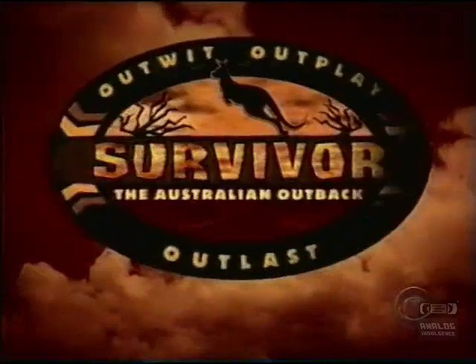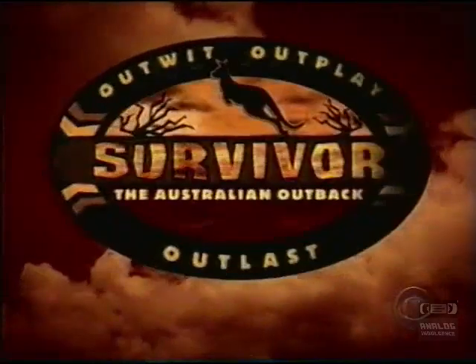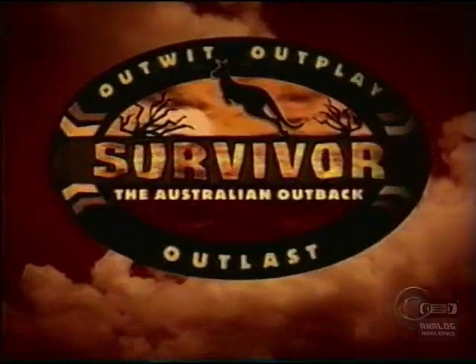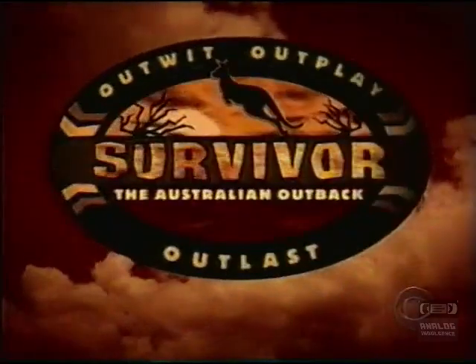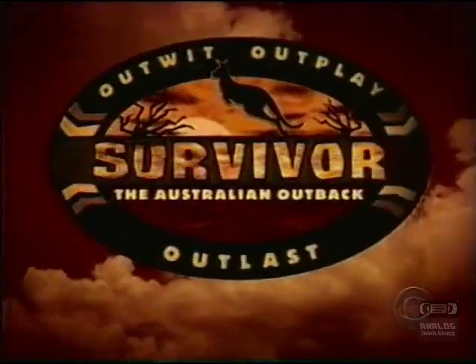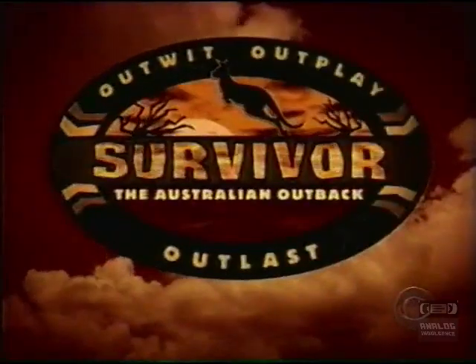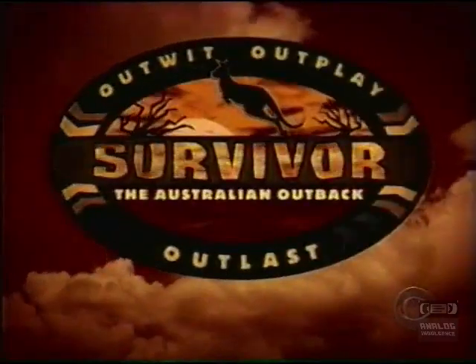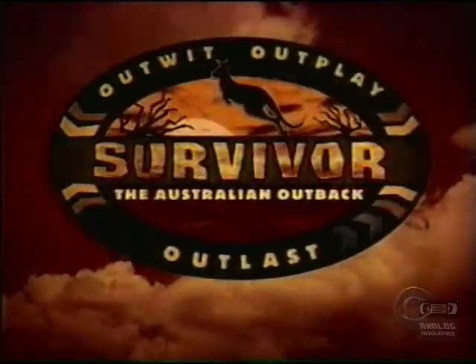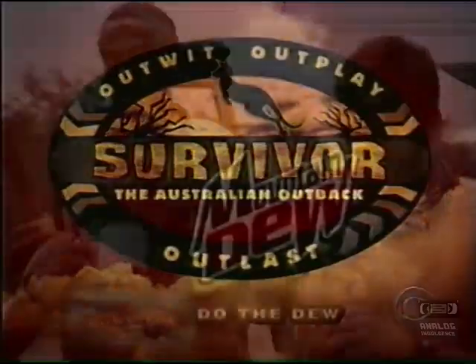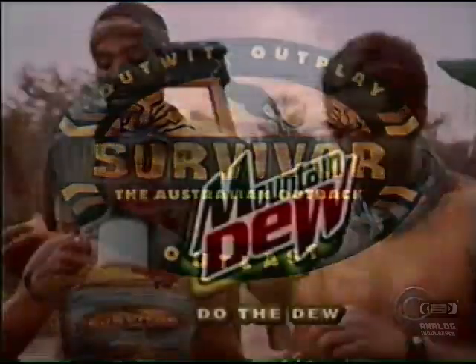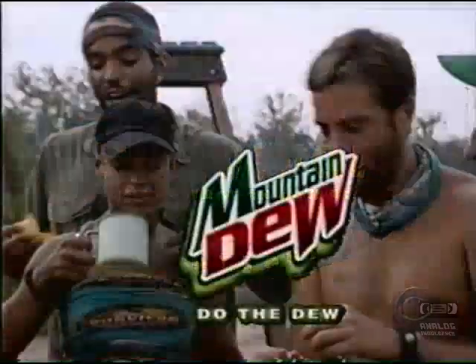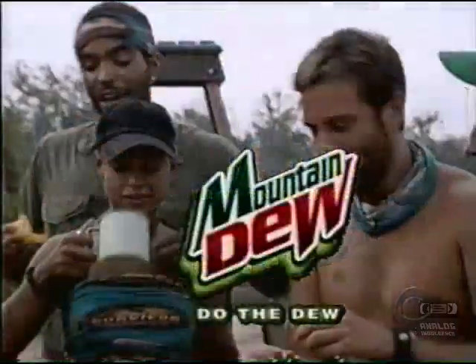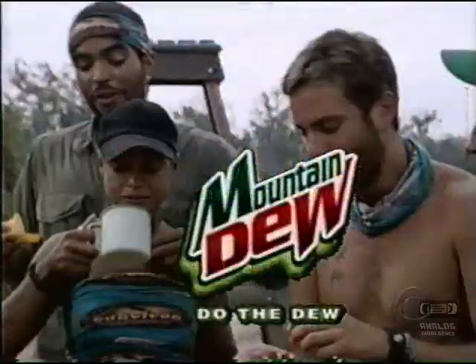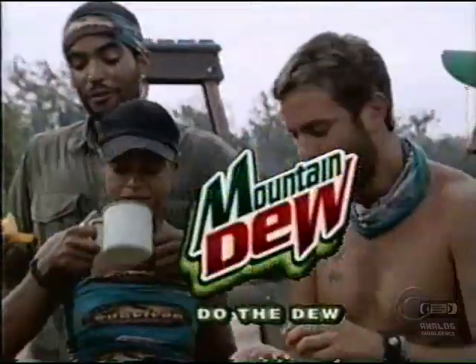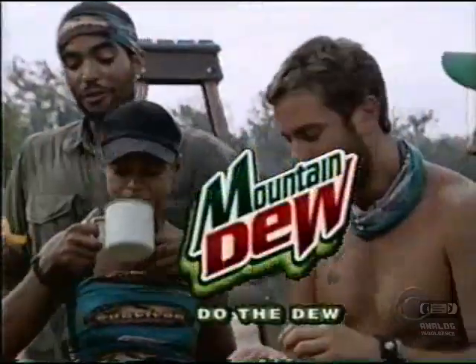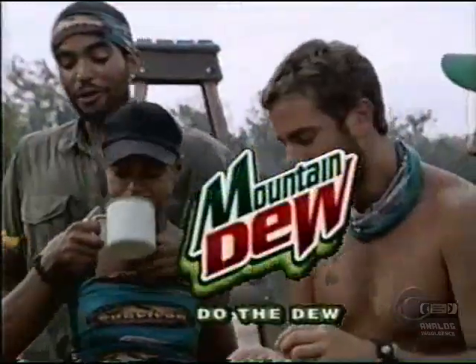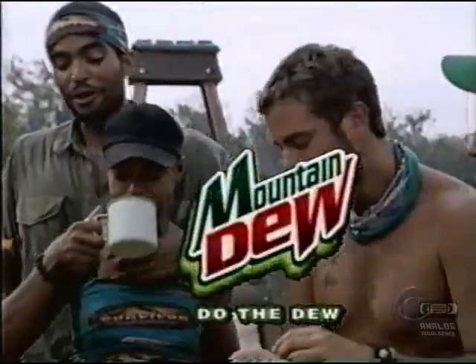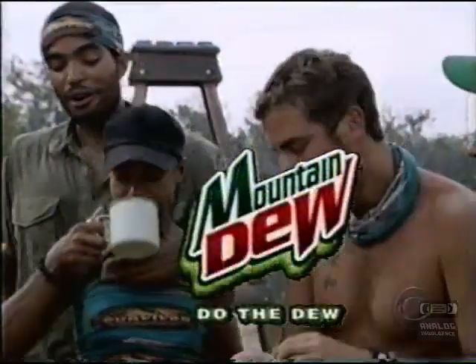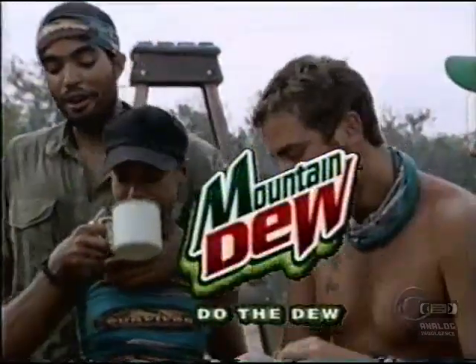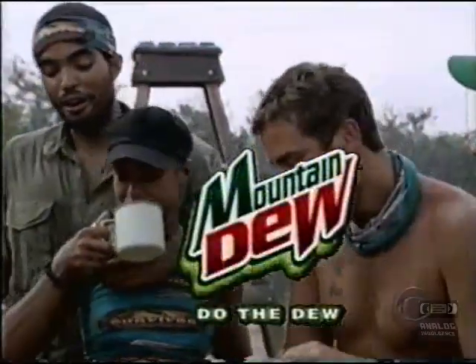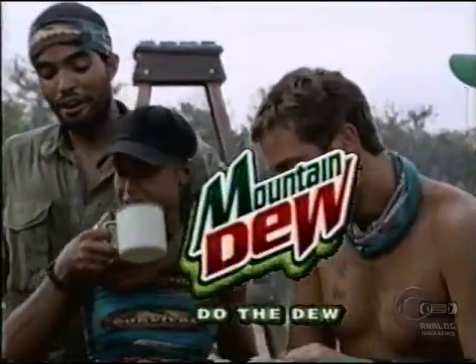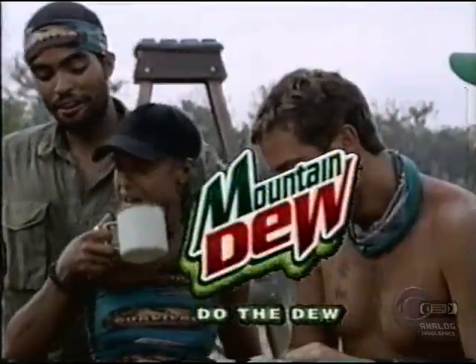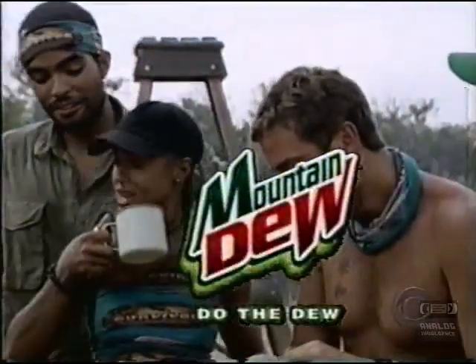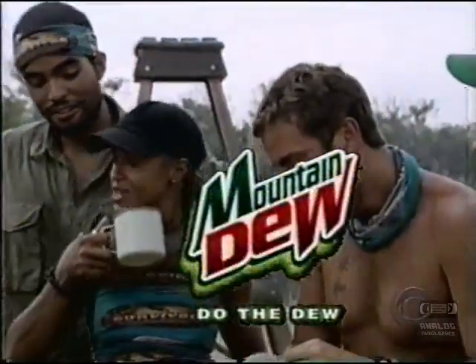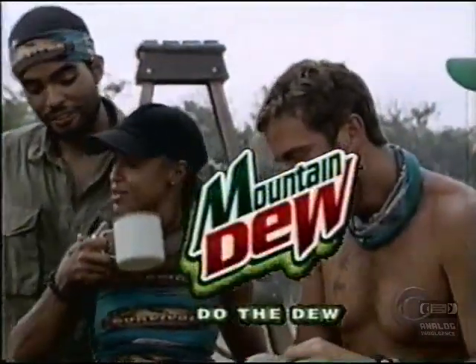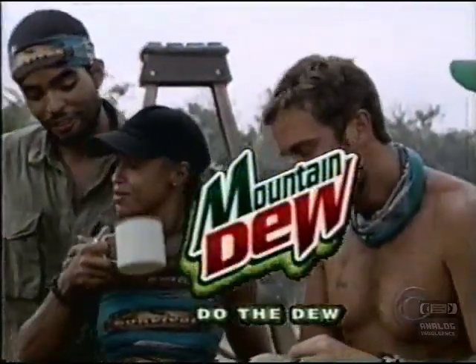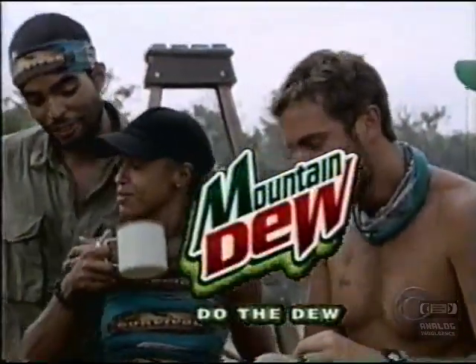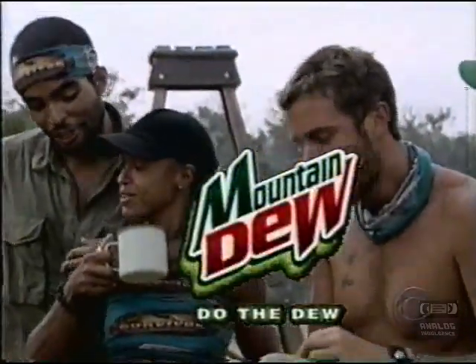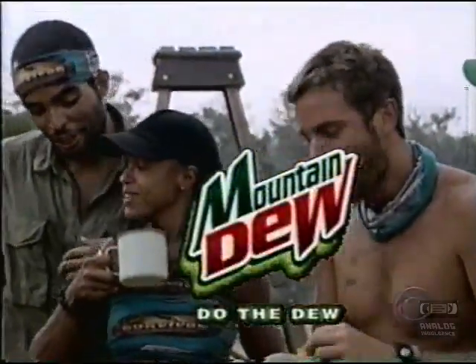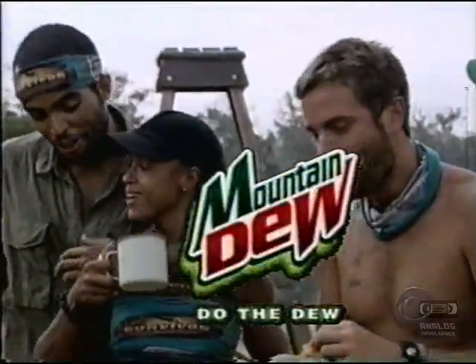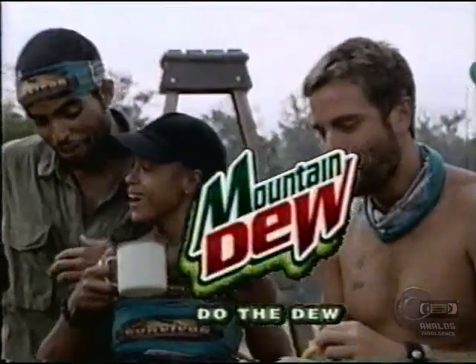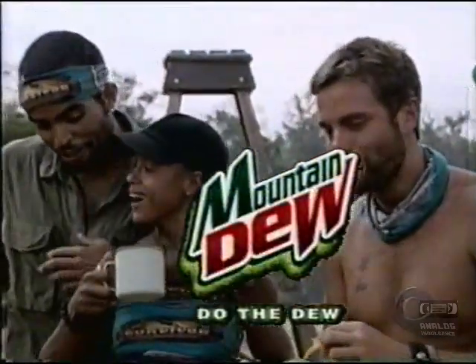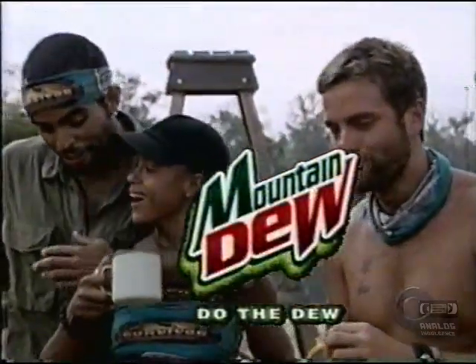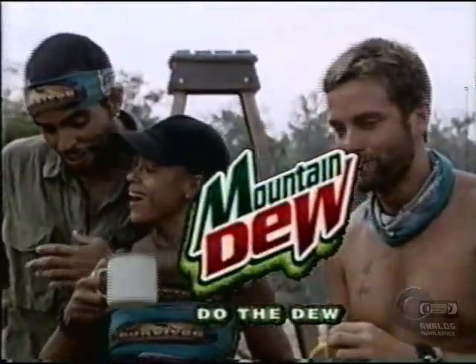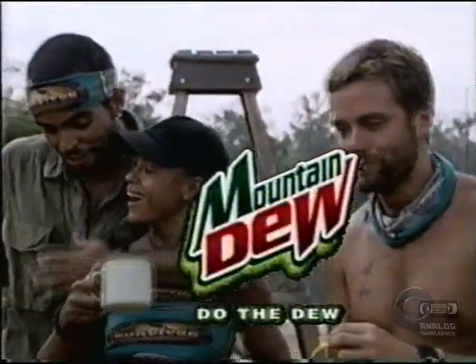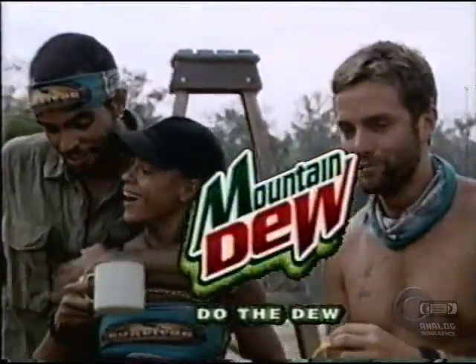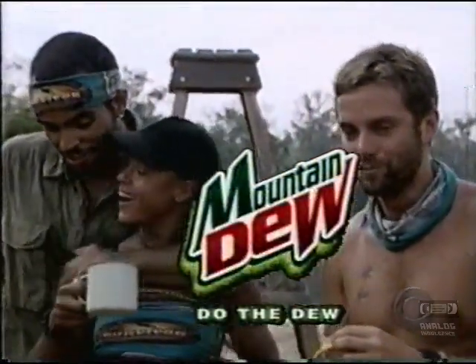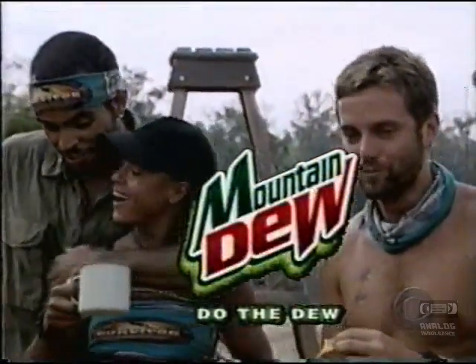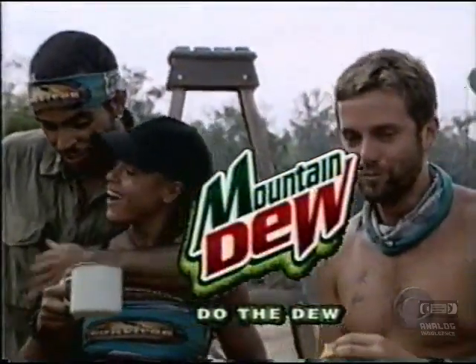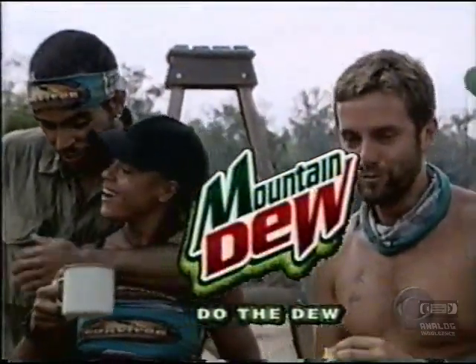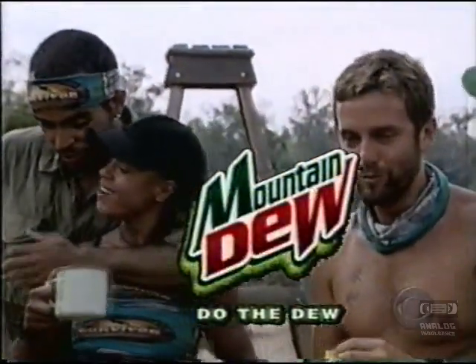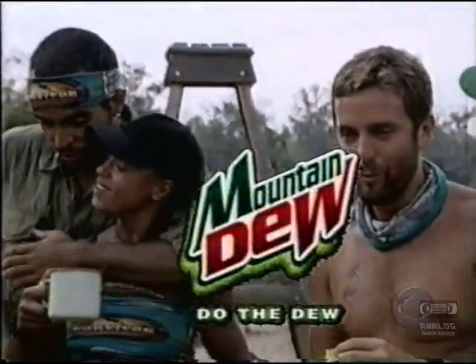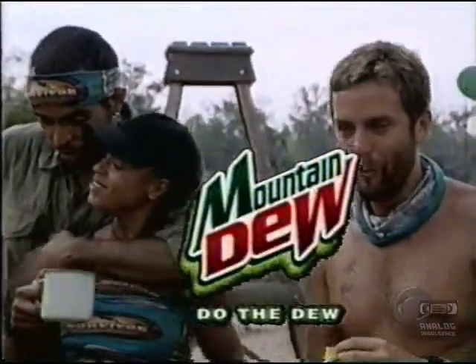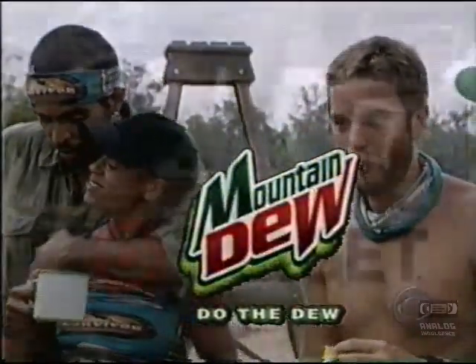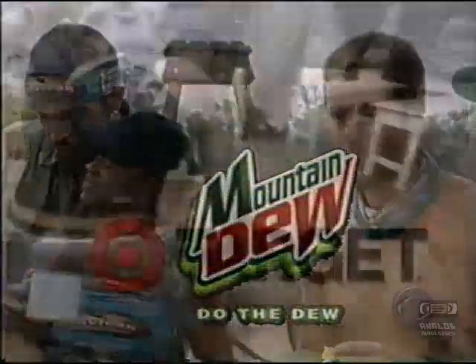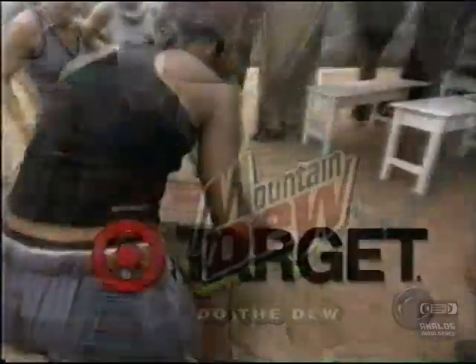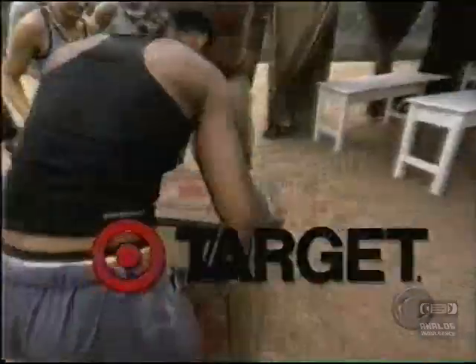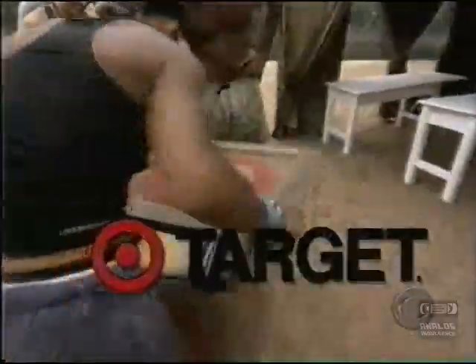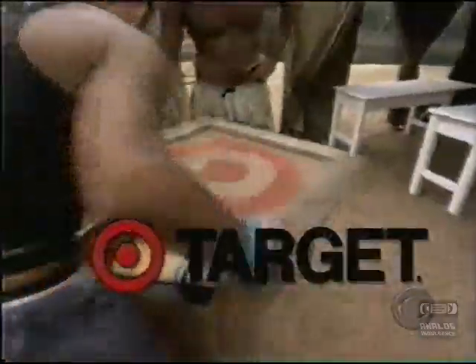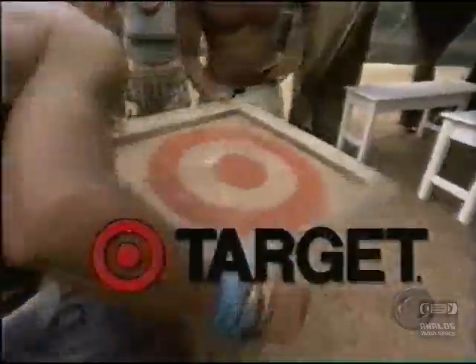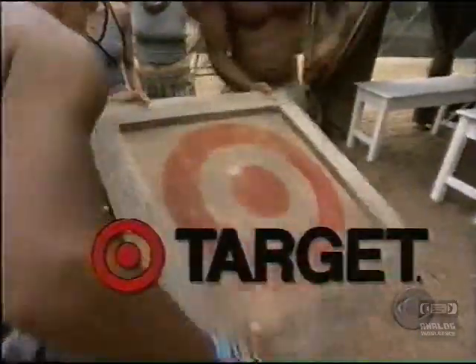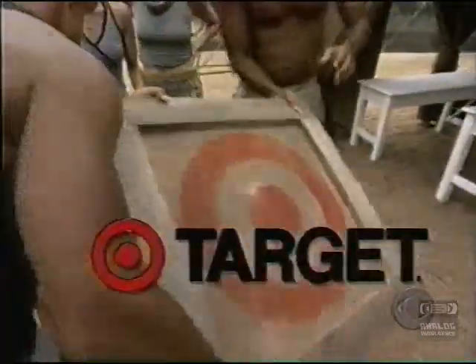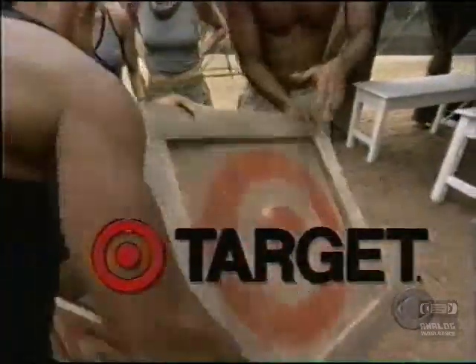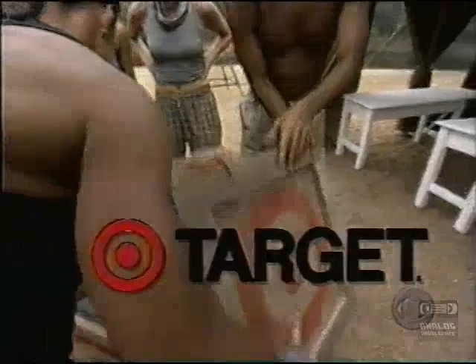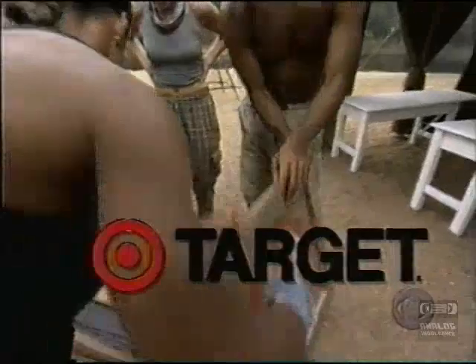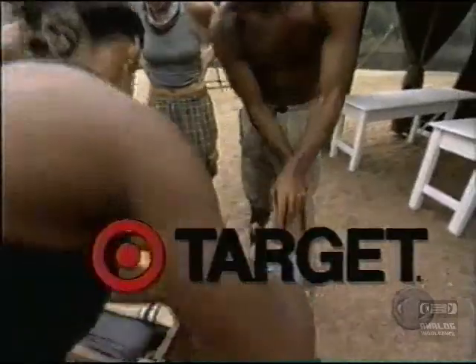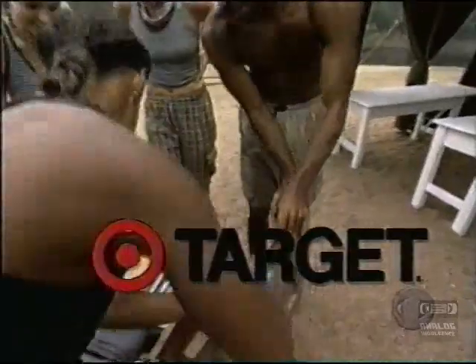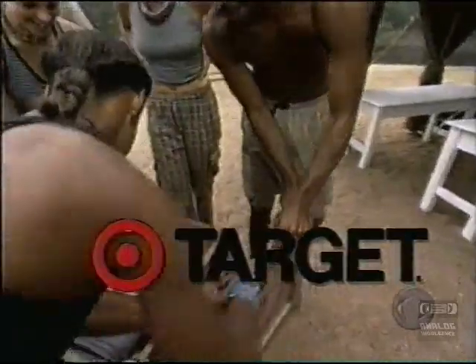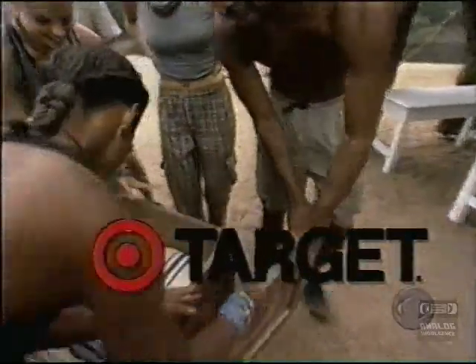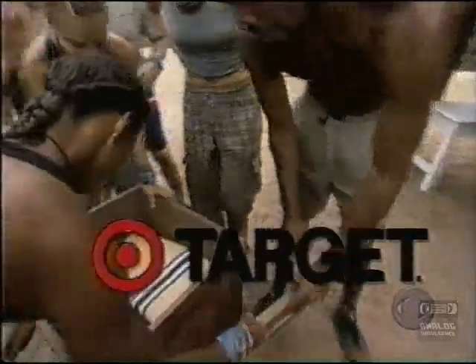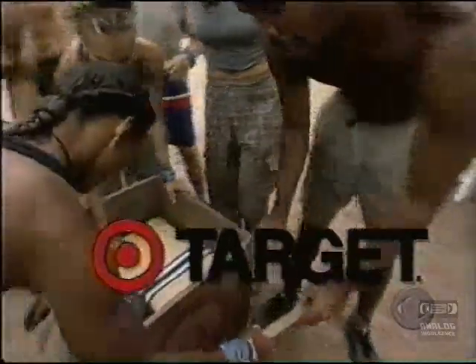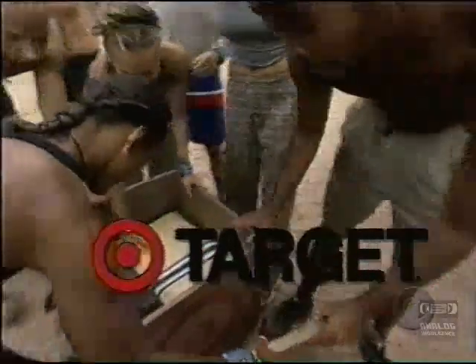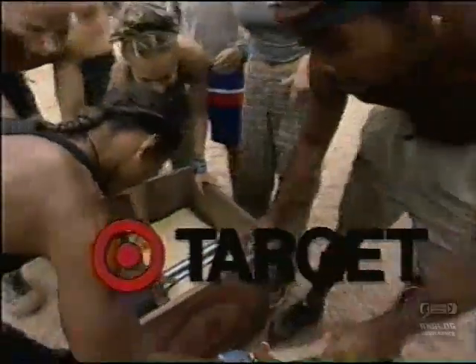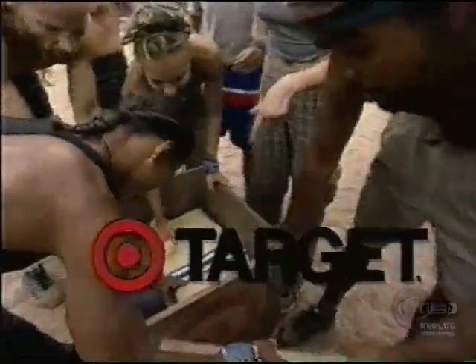Survivor, sponsored by Mountain Dew — some people will do anything for a Dew — and Target. Expect more. Pay less.